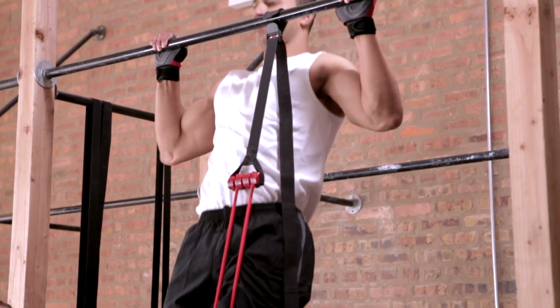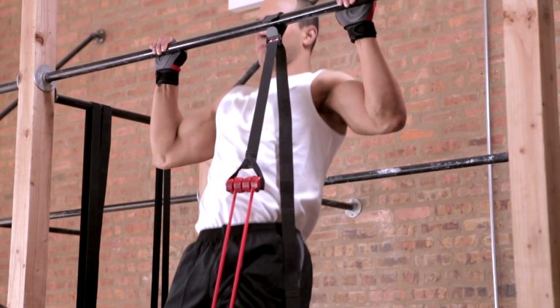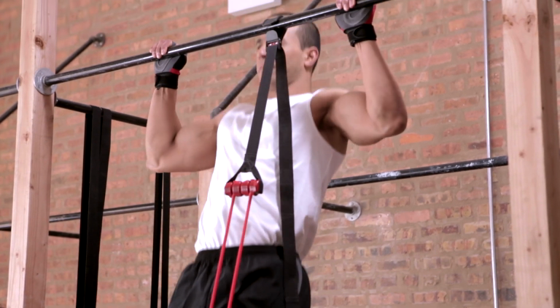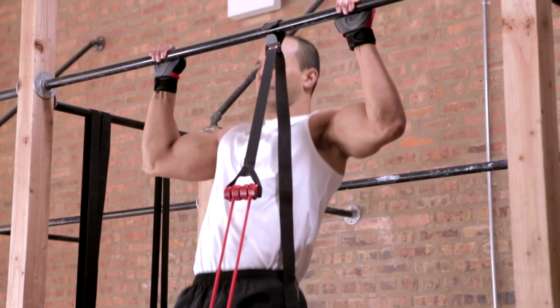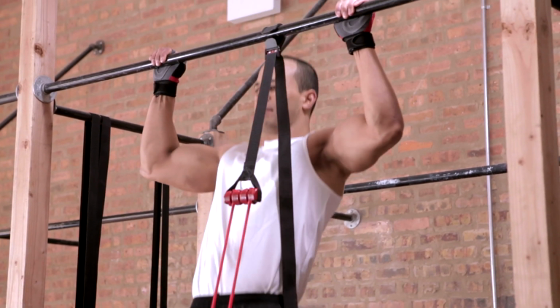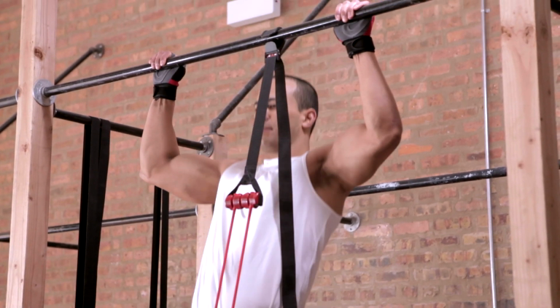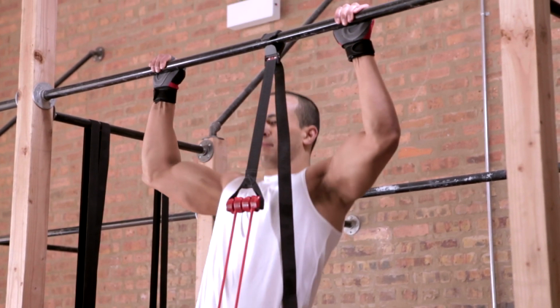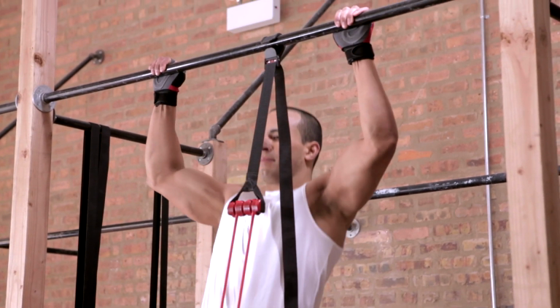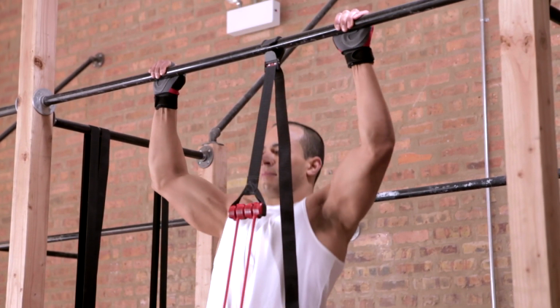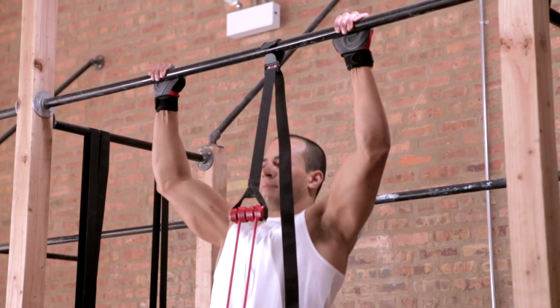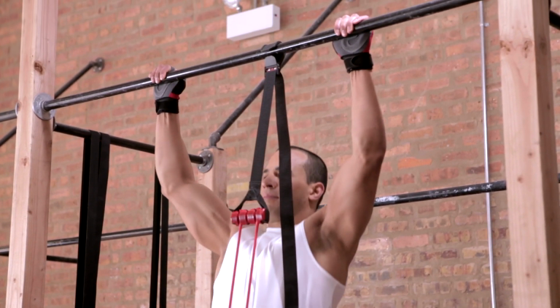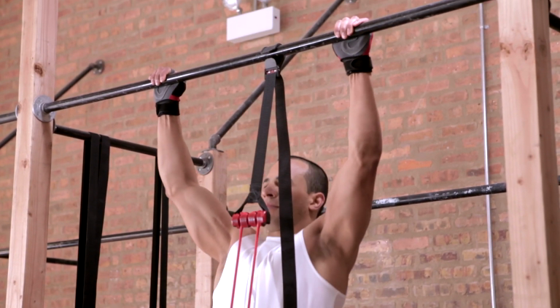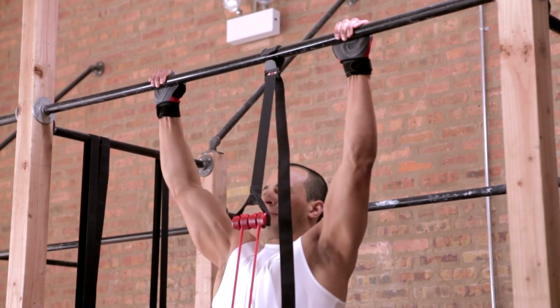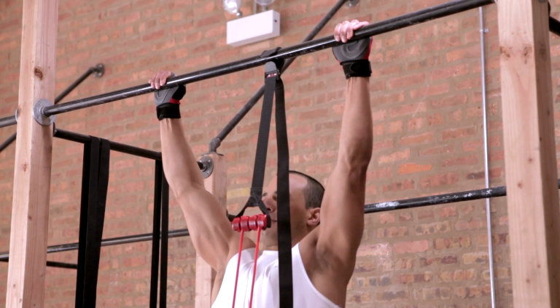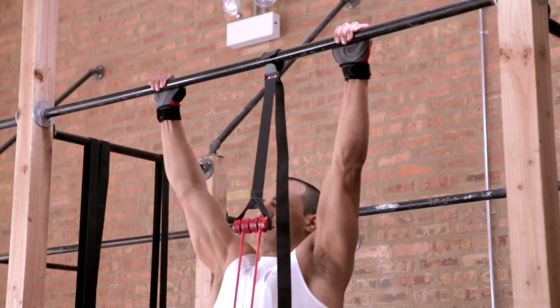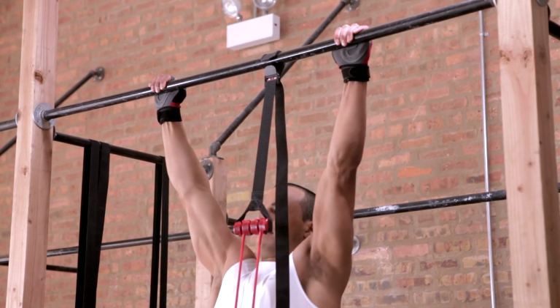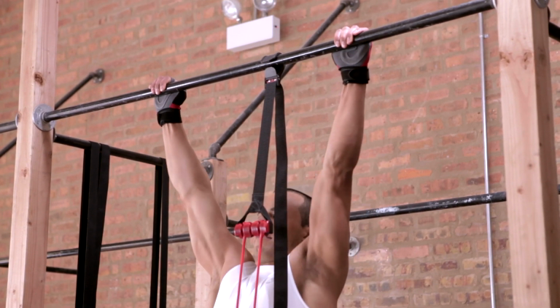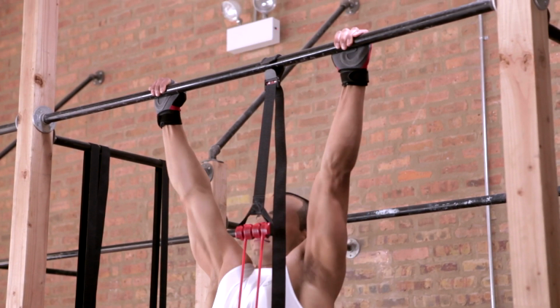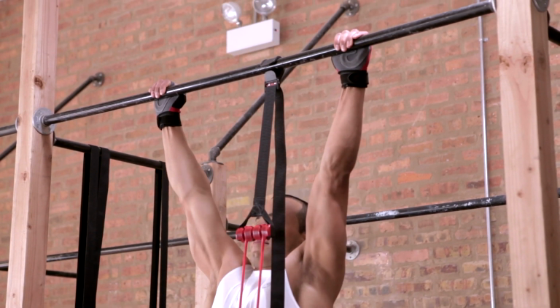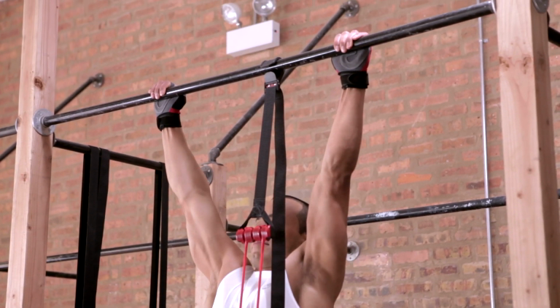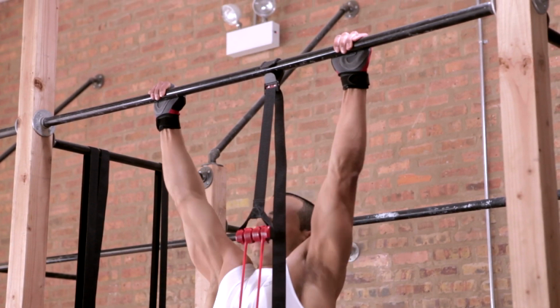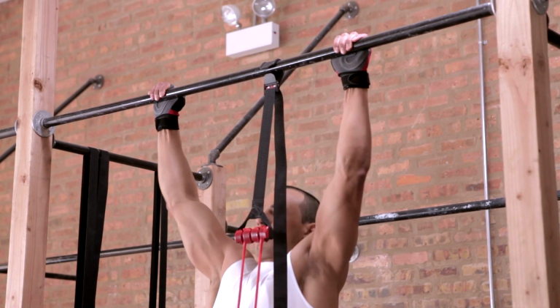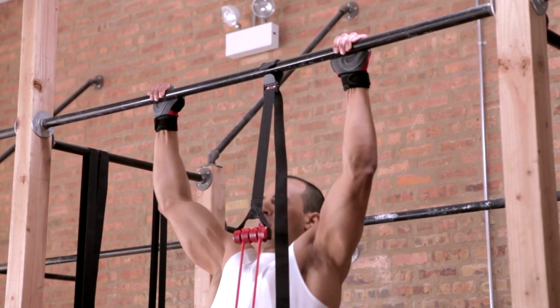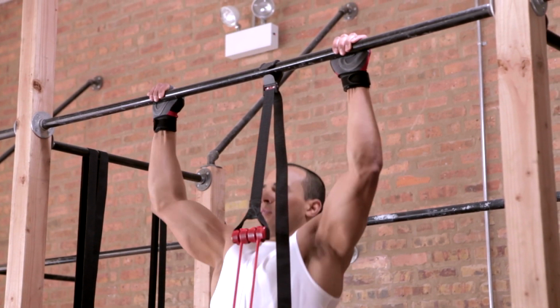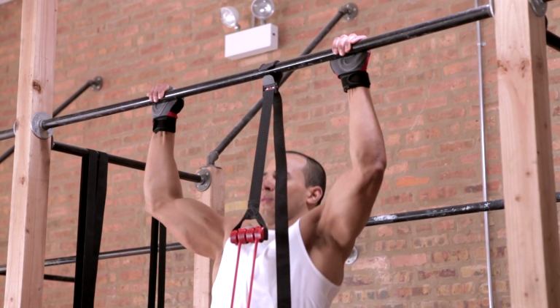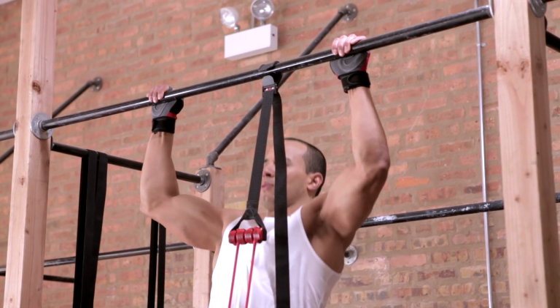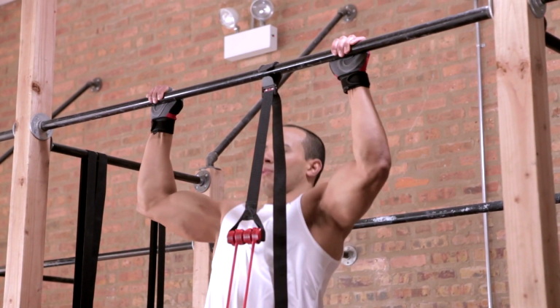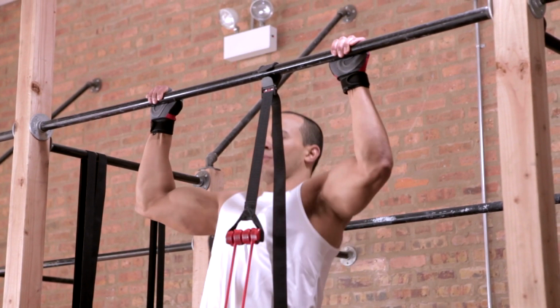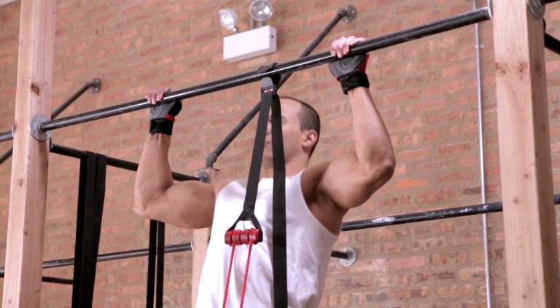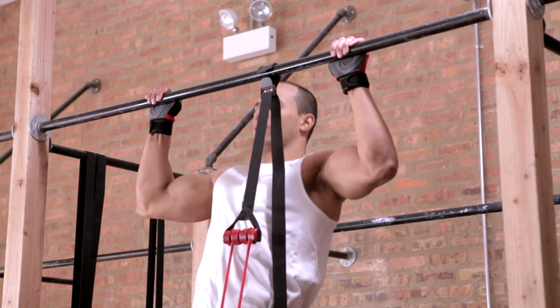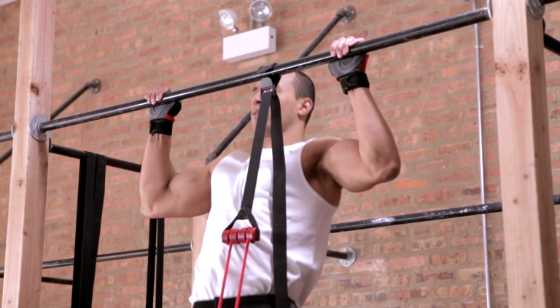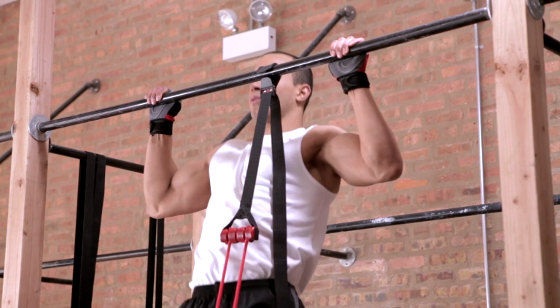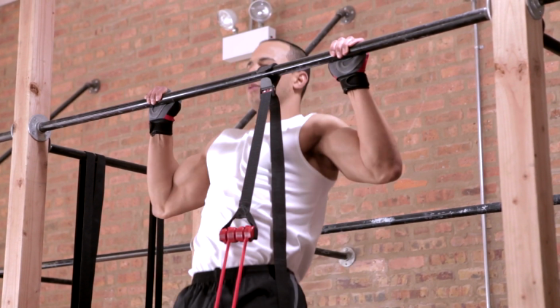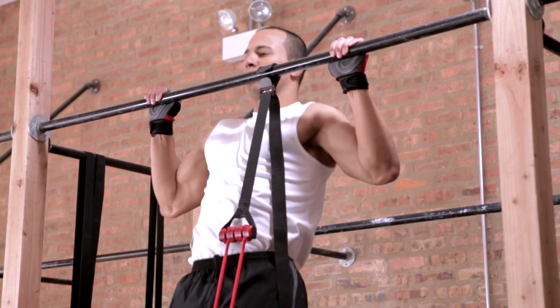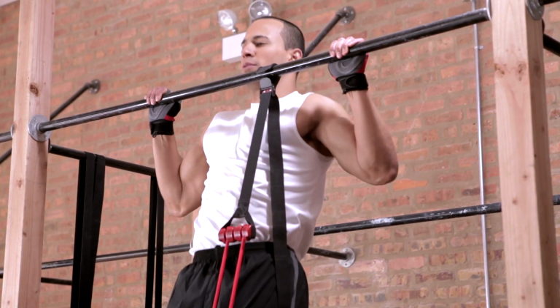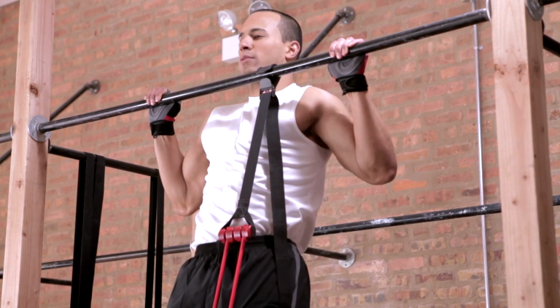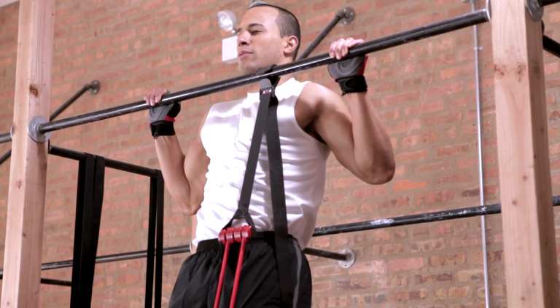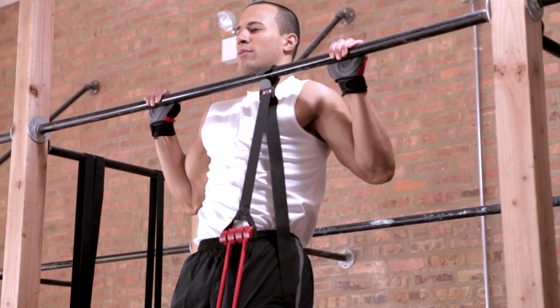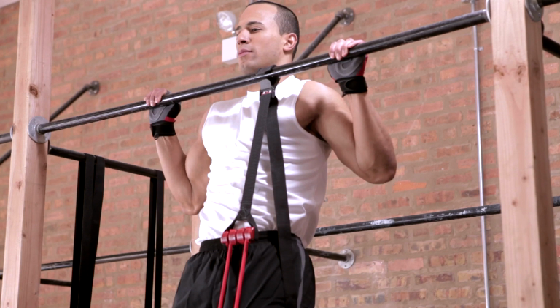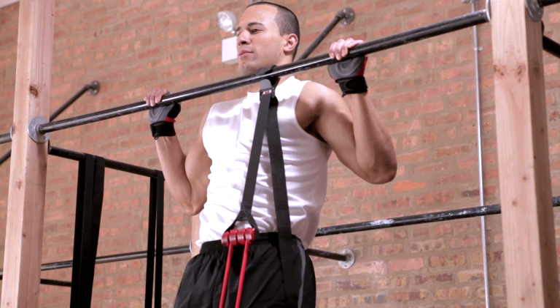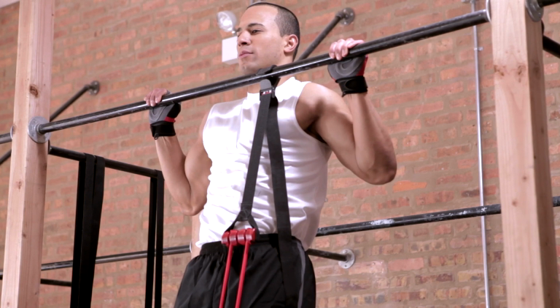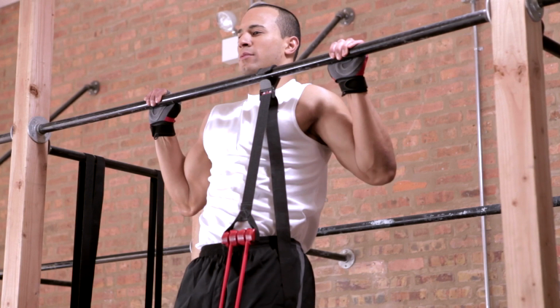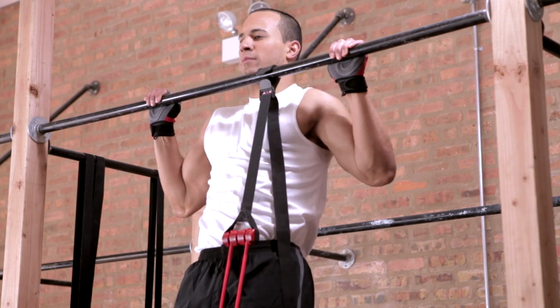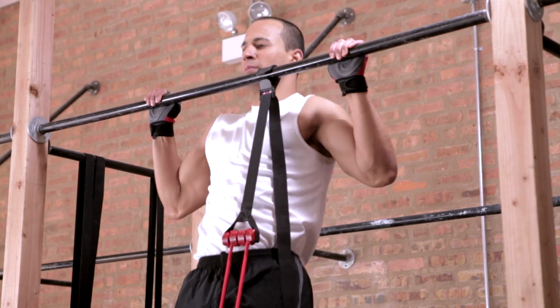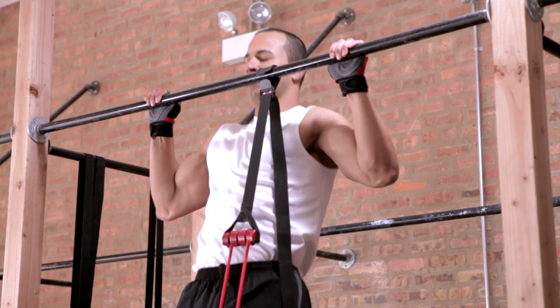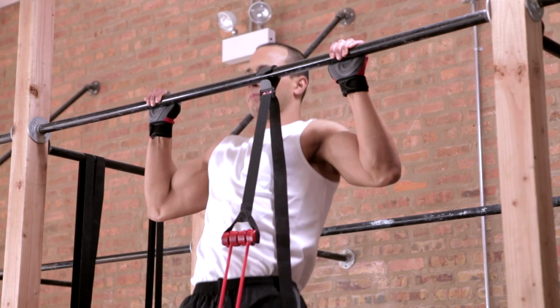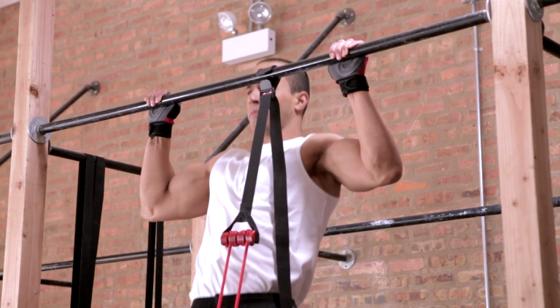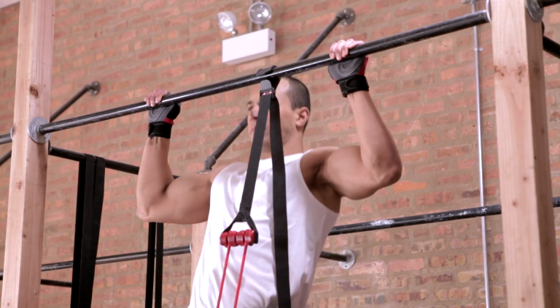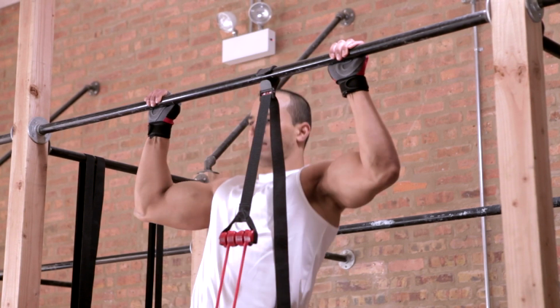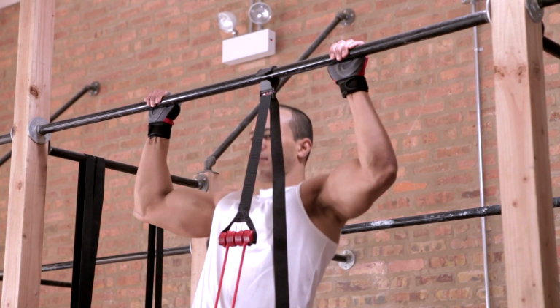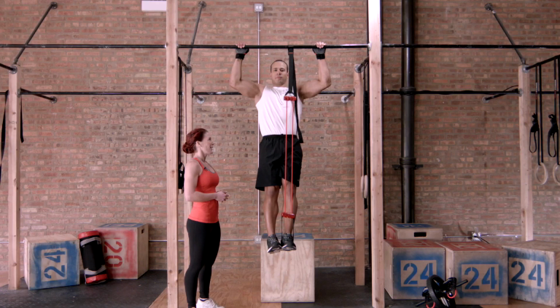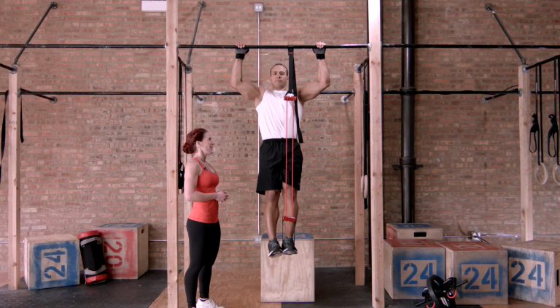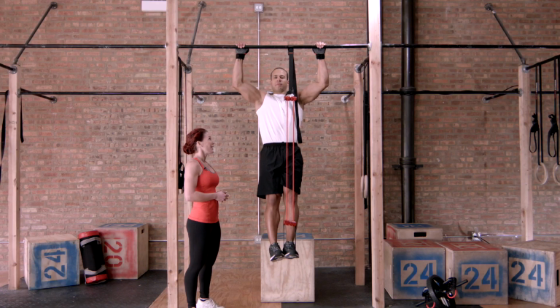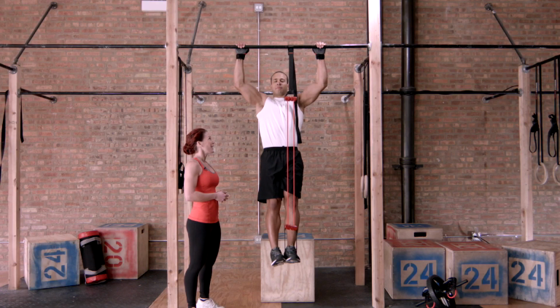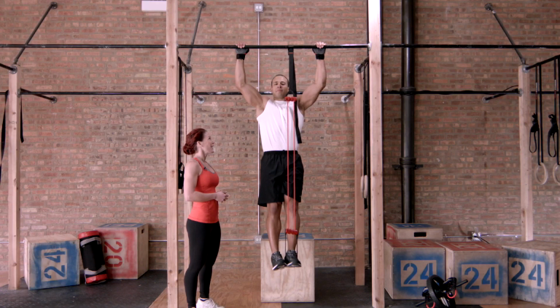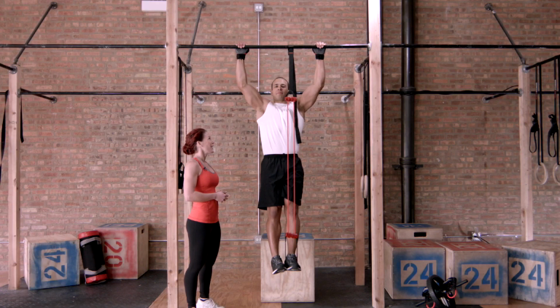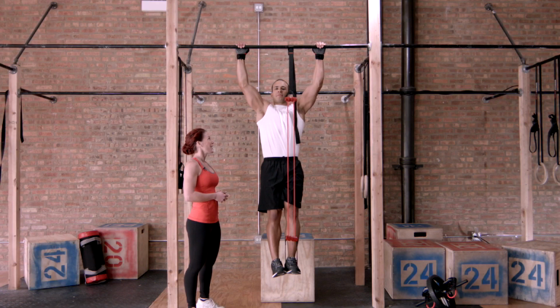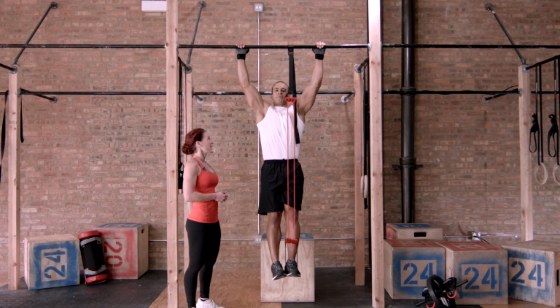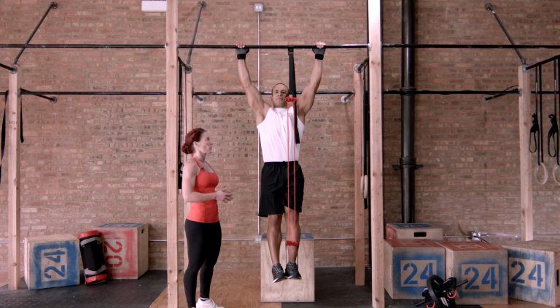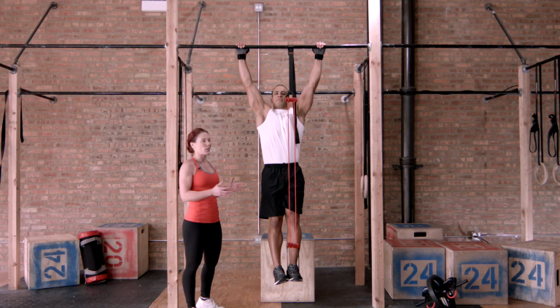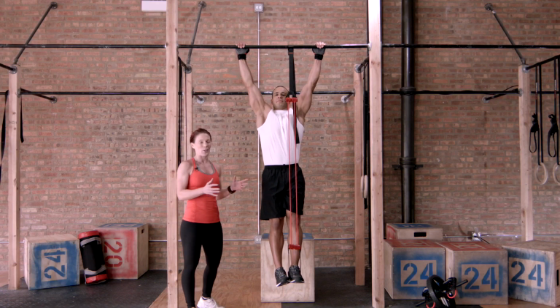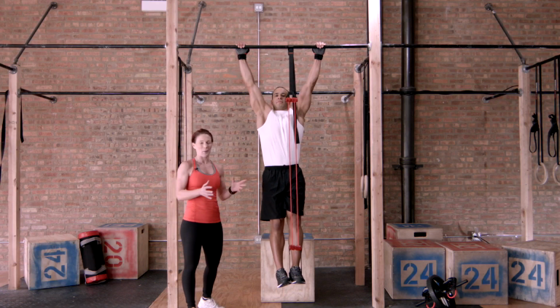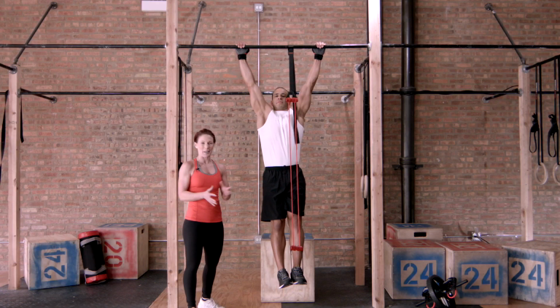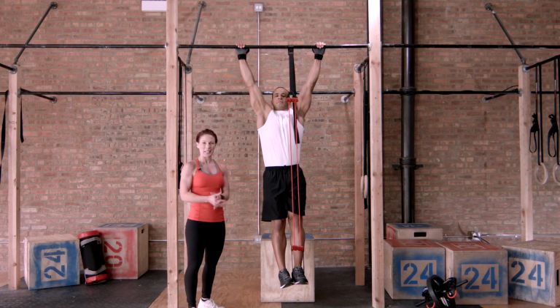Moving at a moderate tempo and squeezing his shoulder blades down into the back pockets. Great job, Nick.